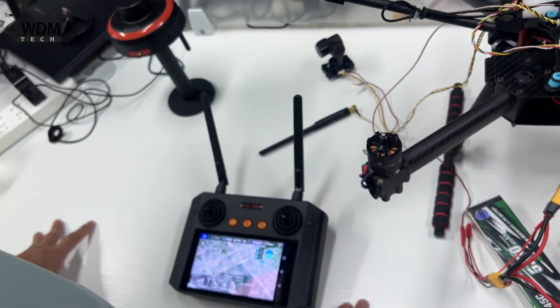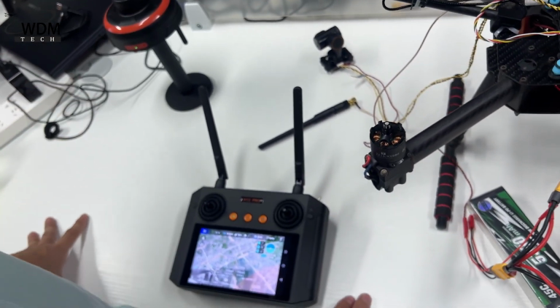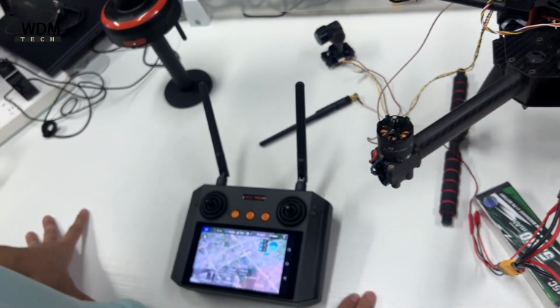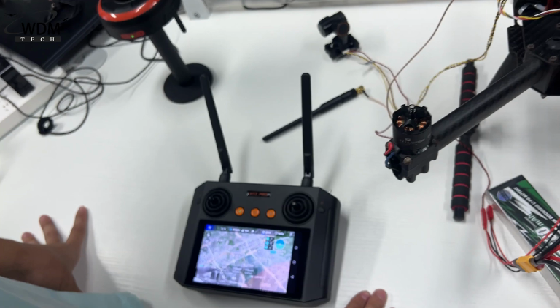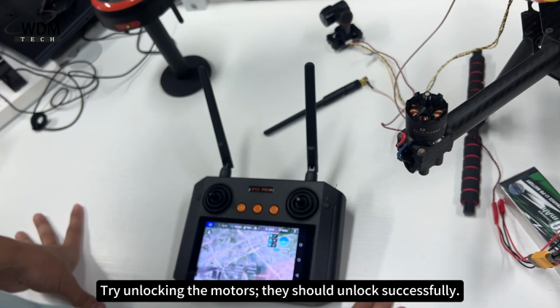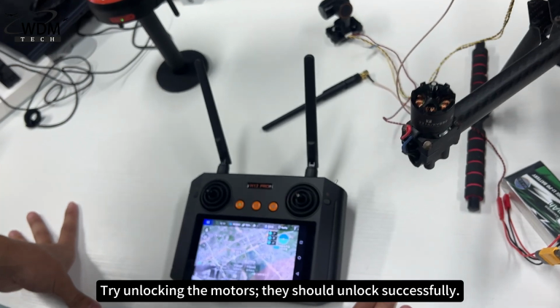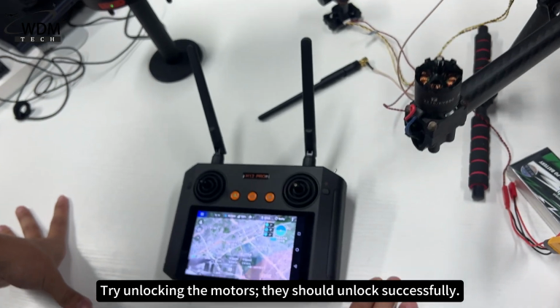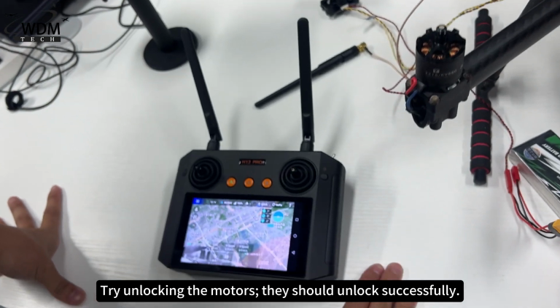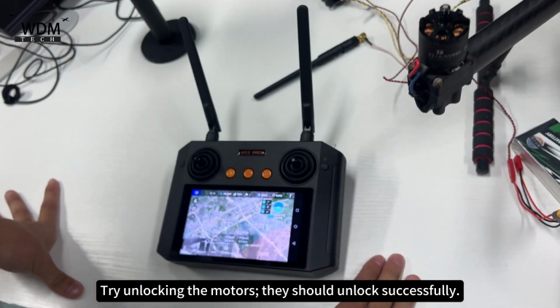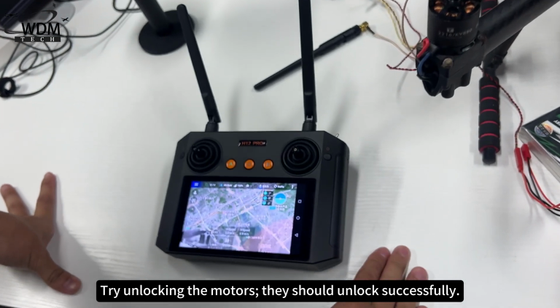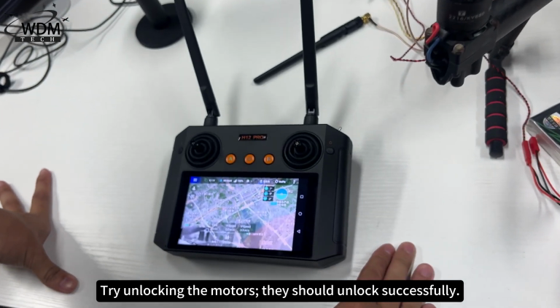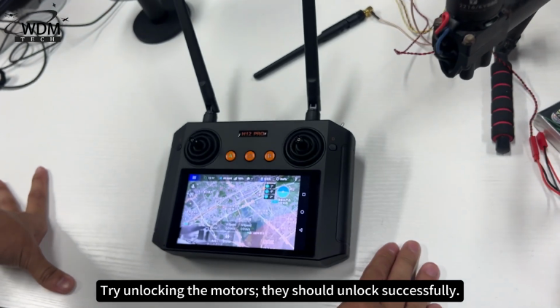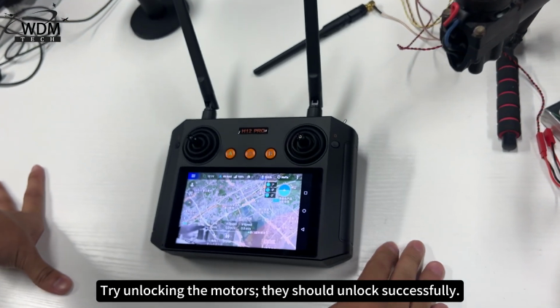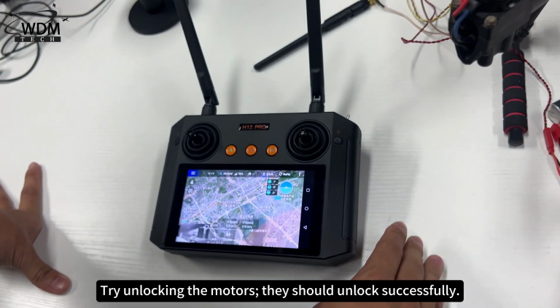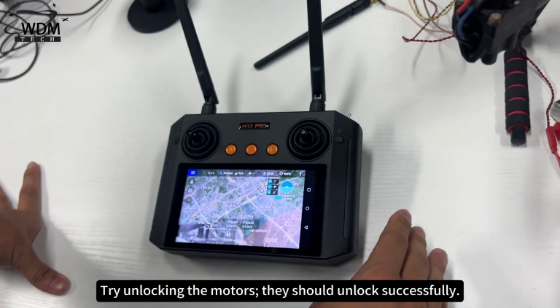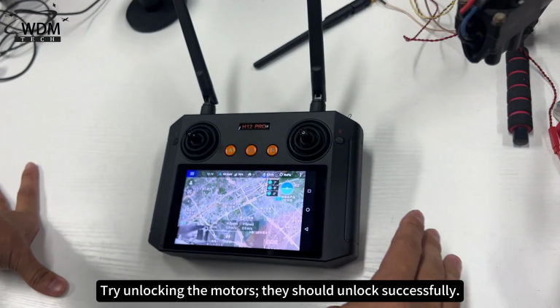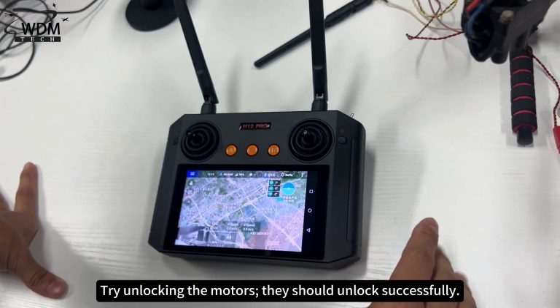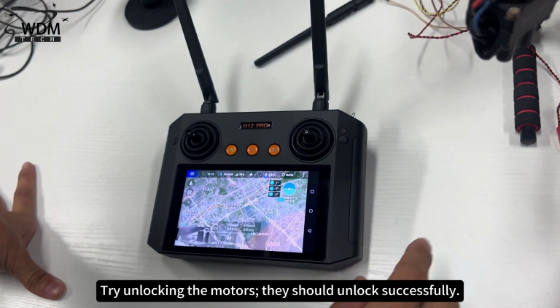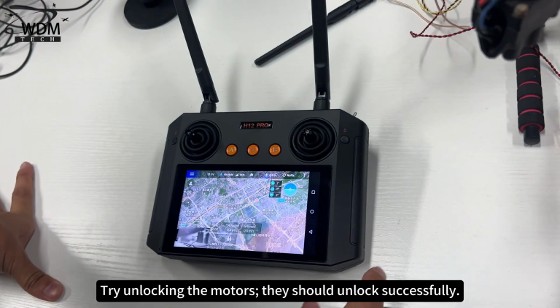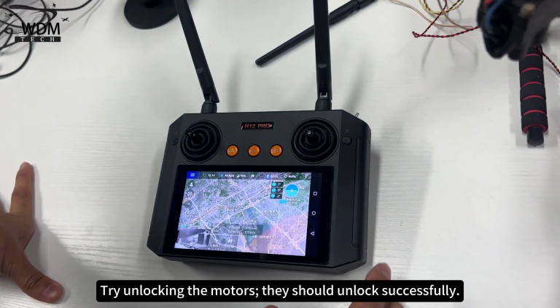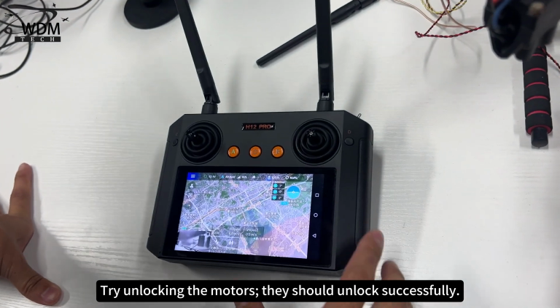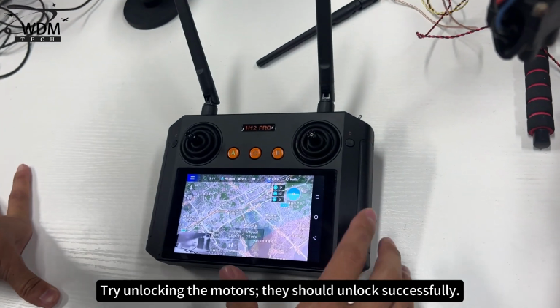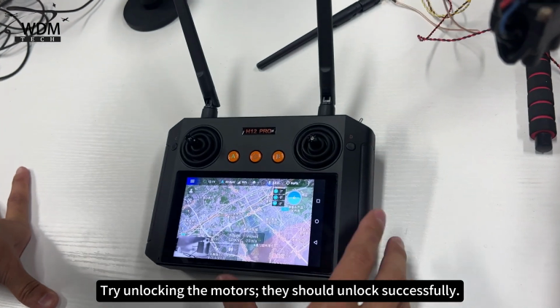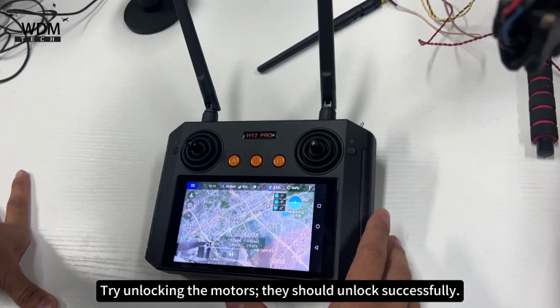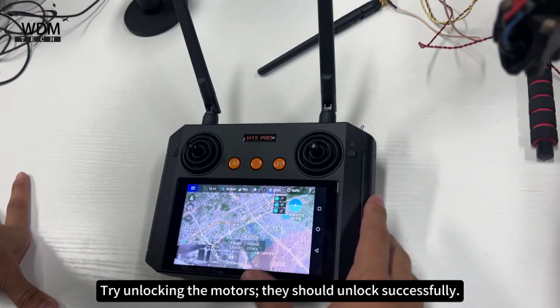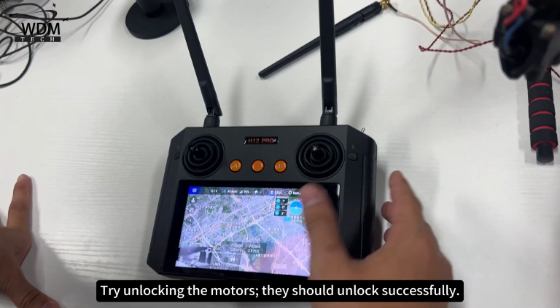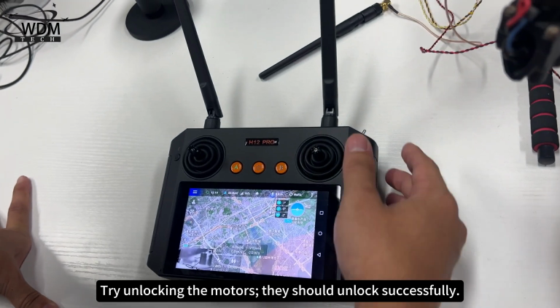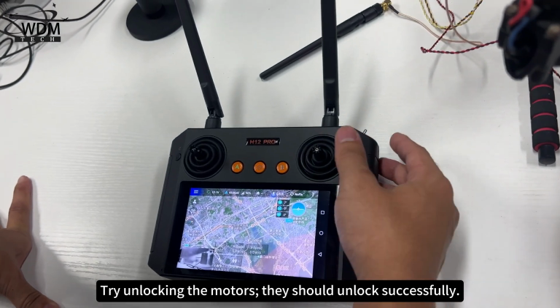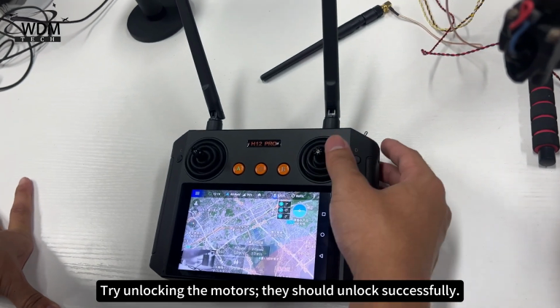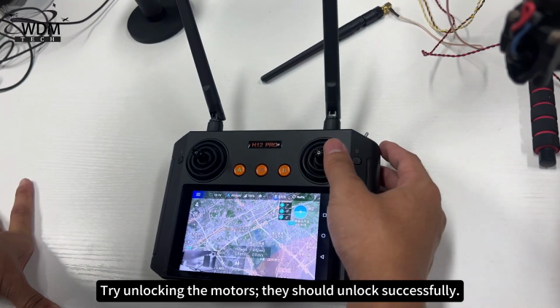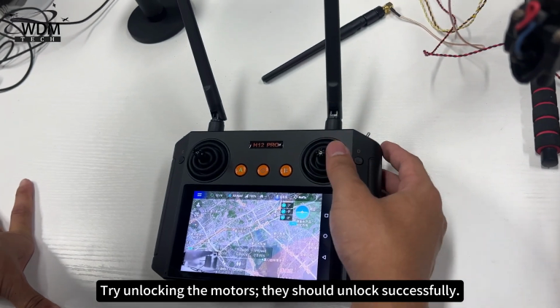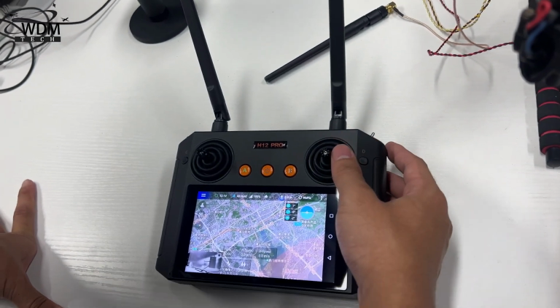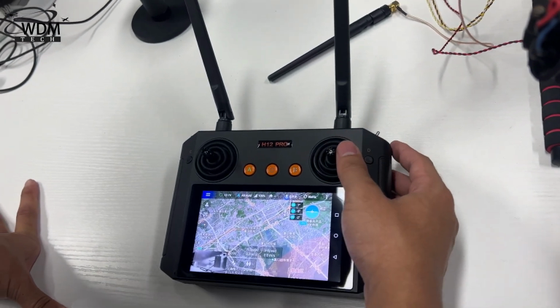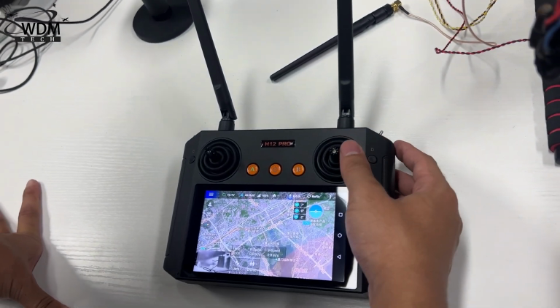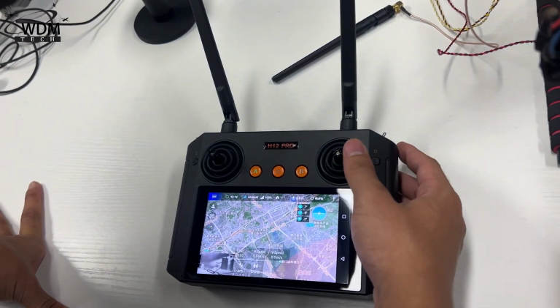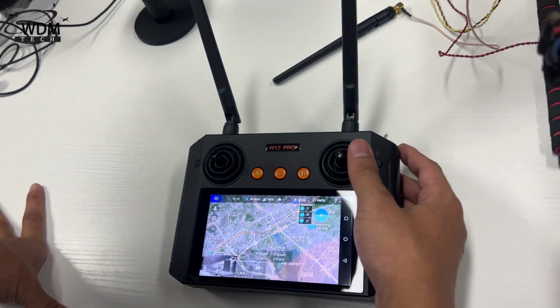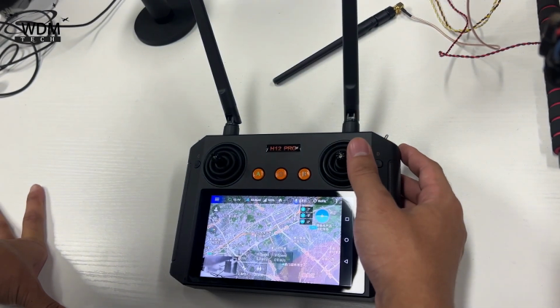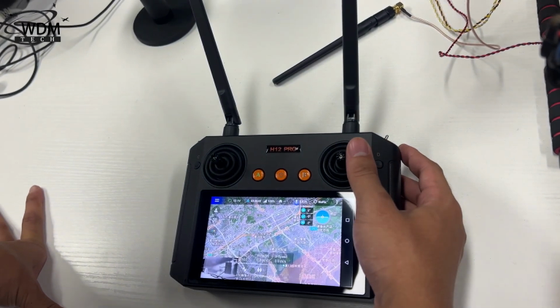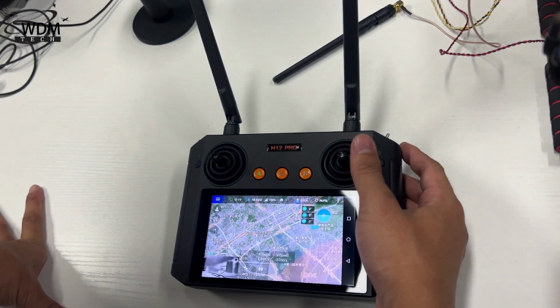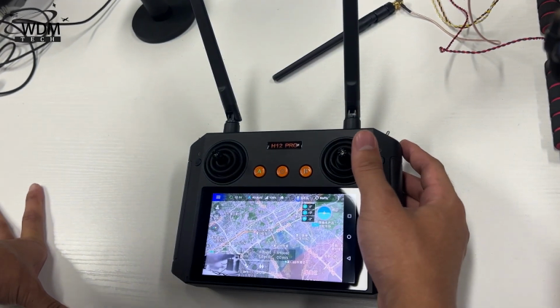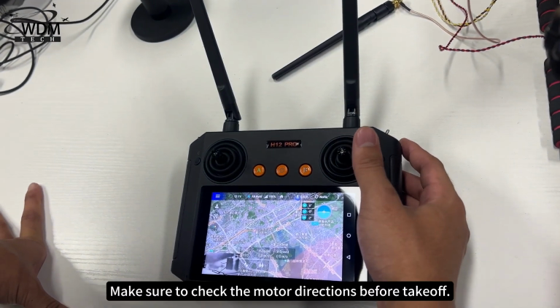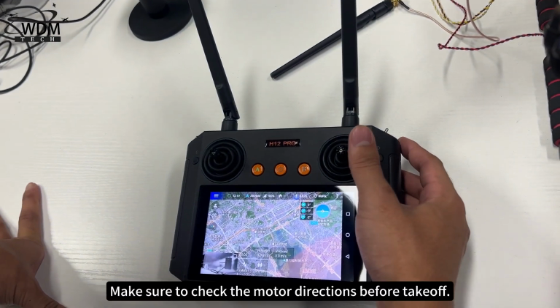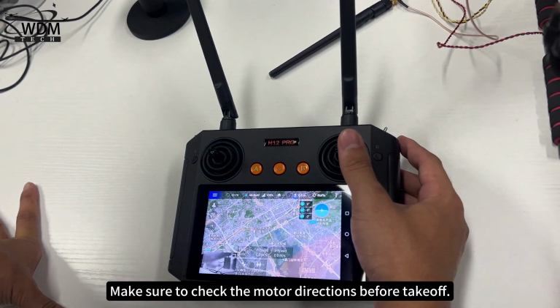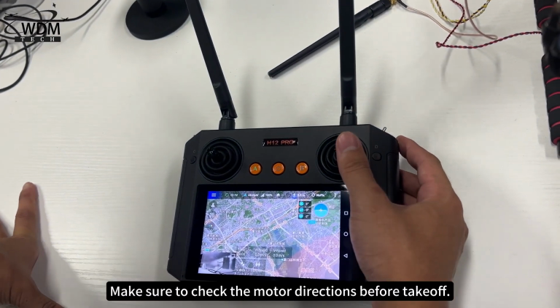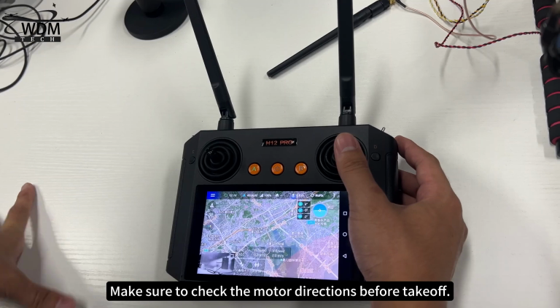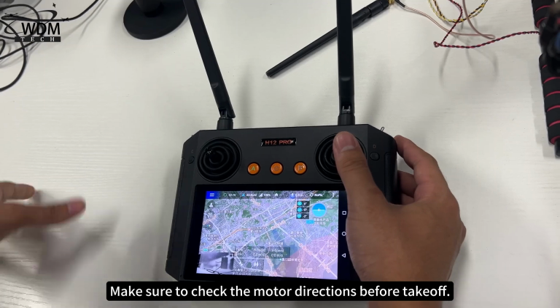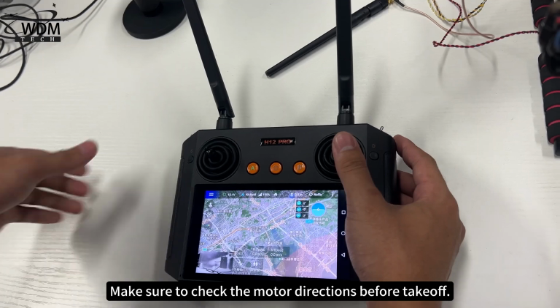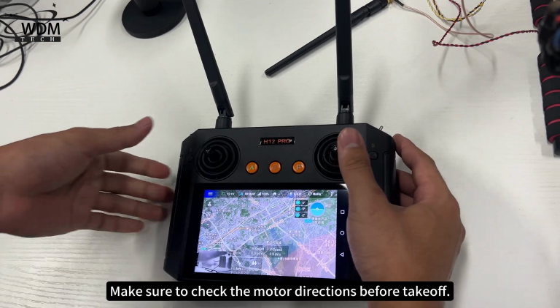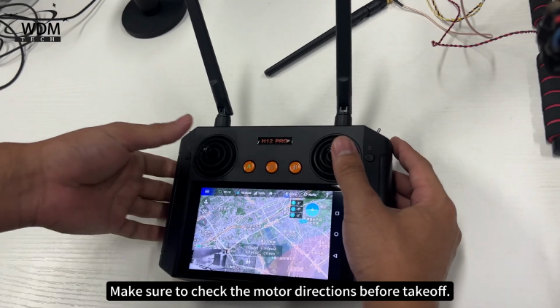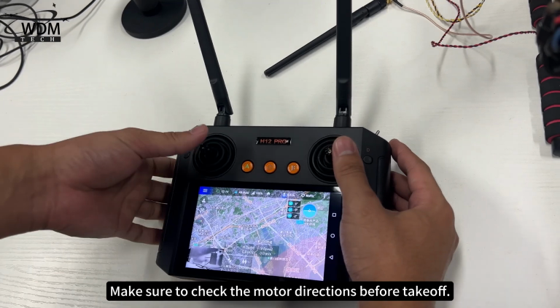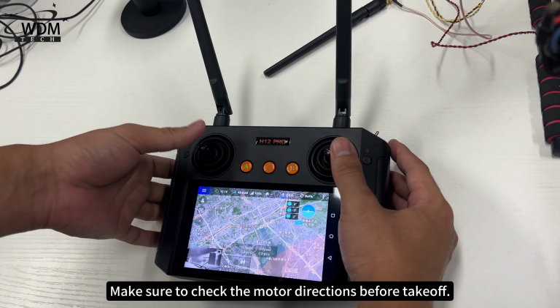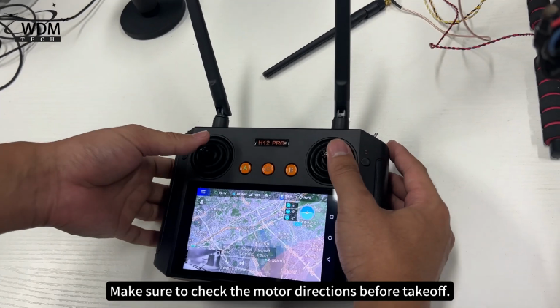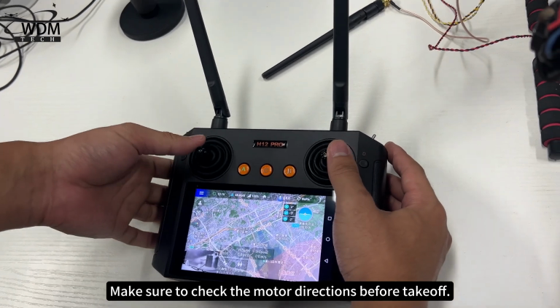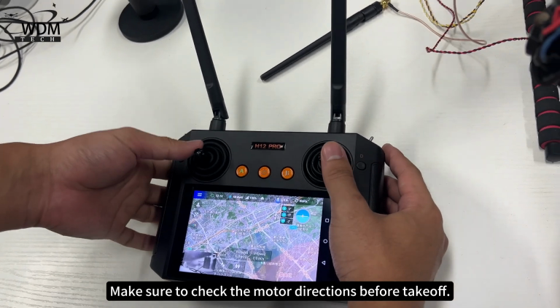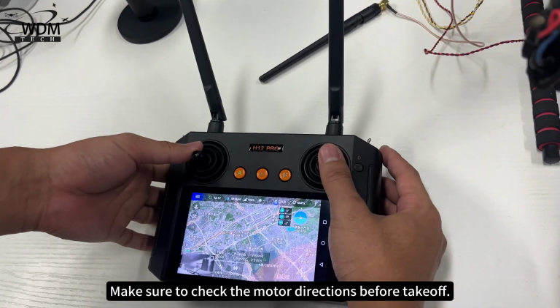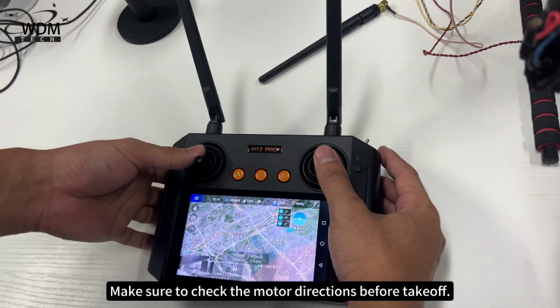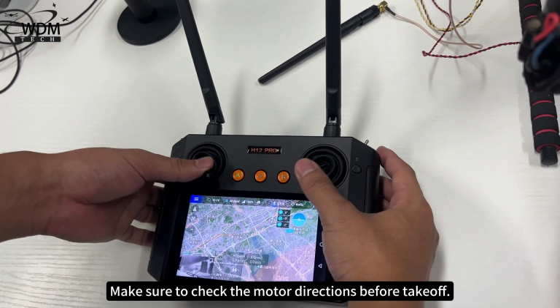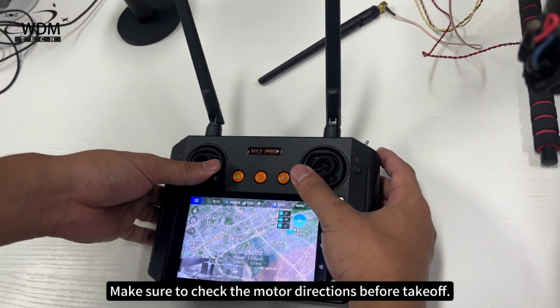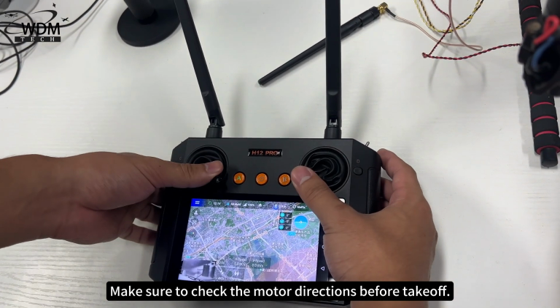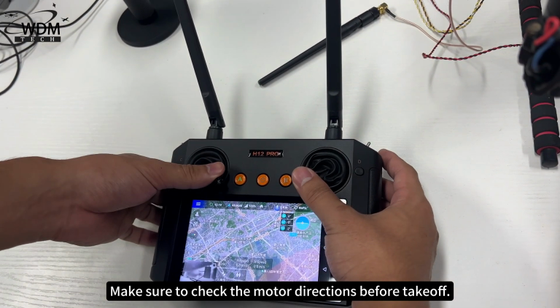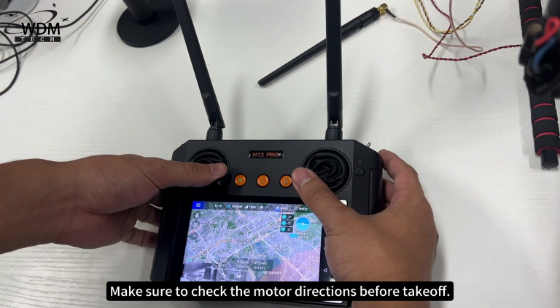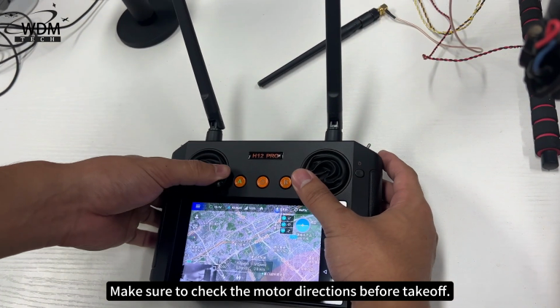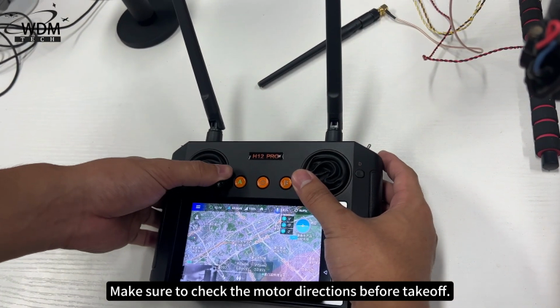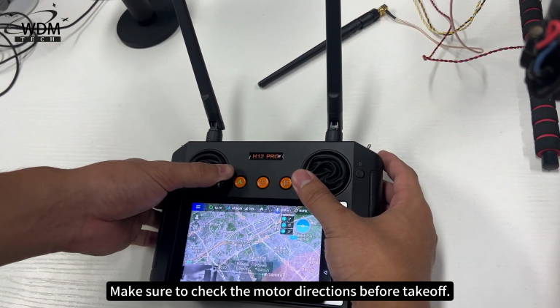Try unlocking the motors. Make sure to check the motor directions before takeoff.